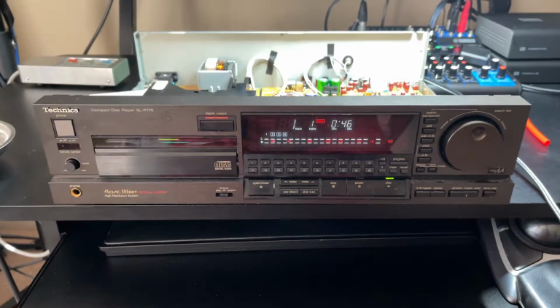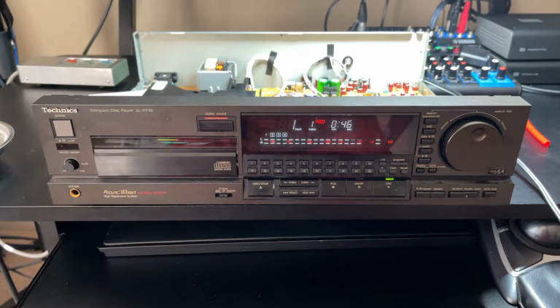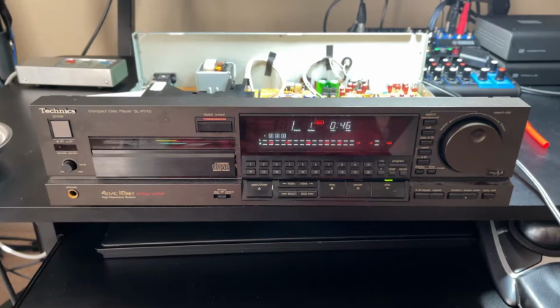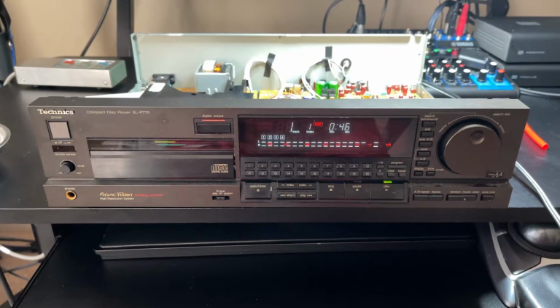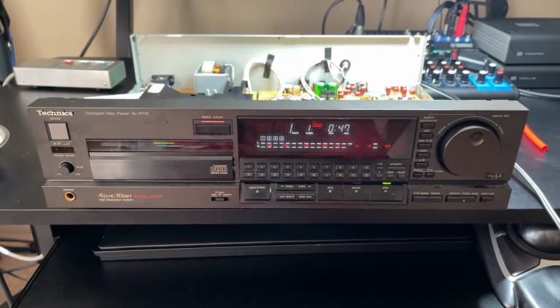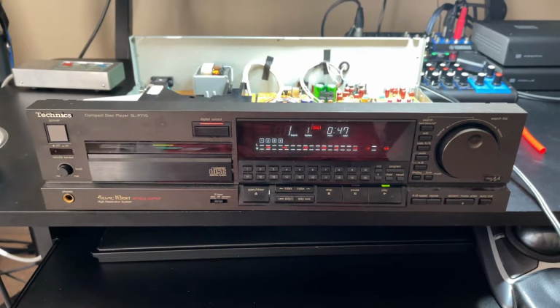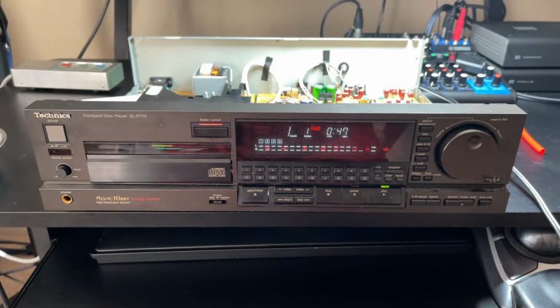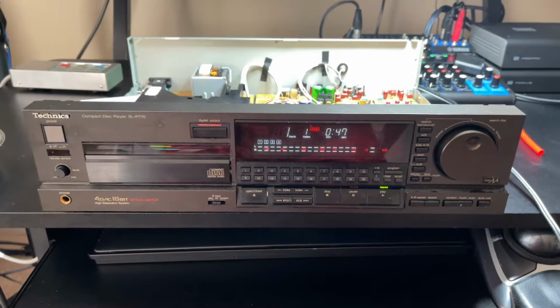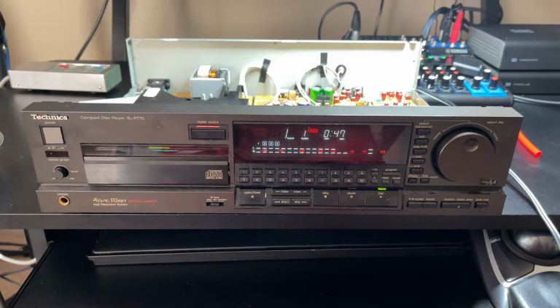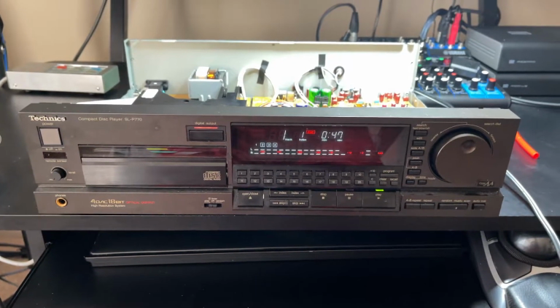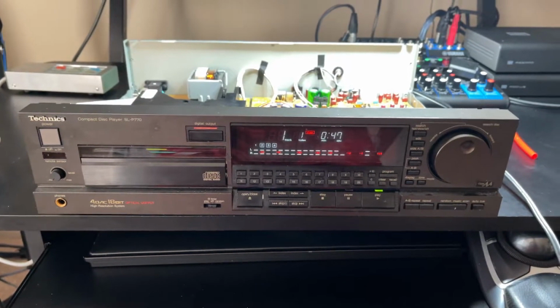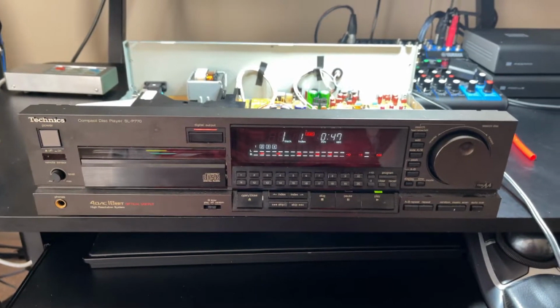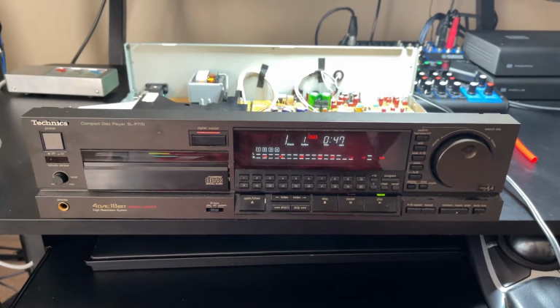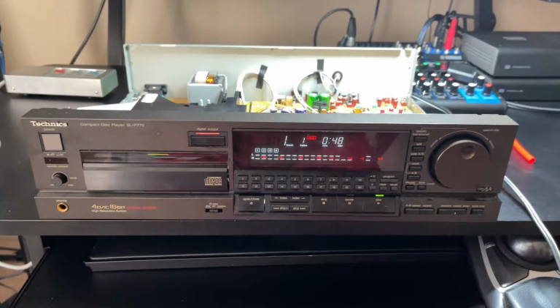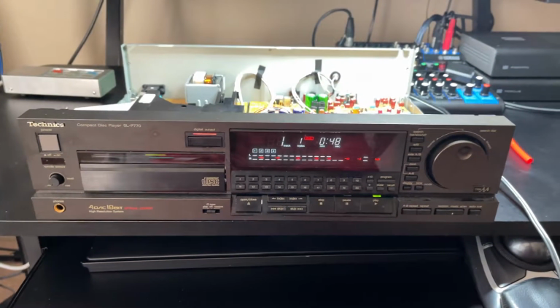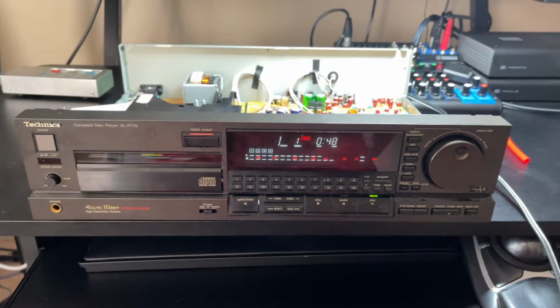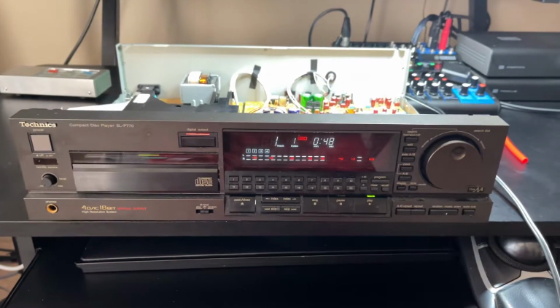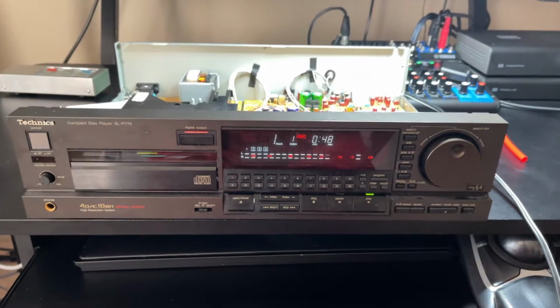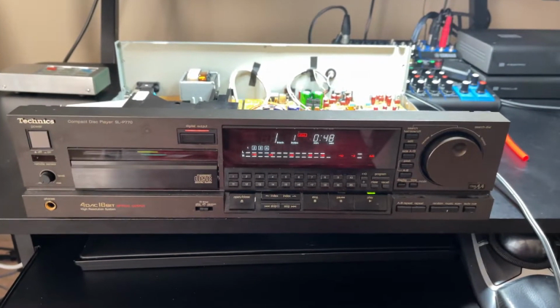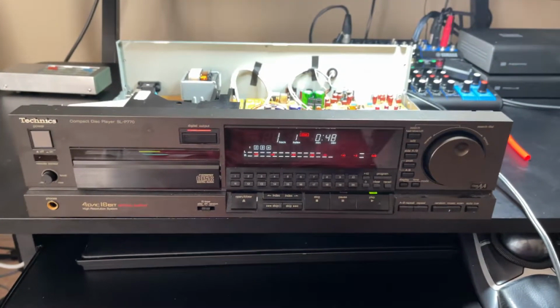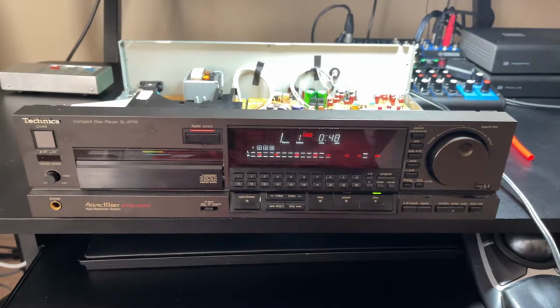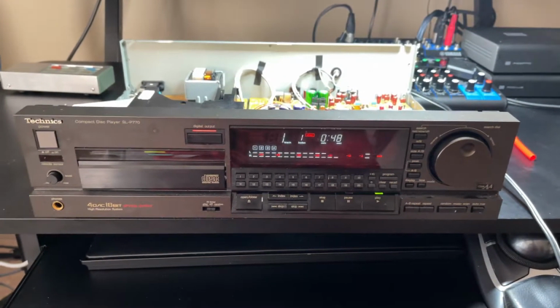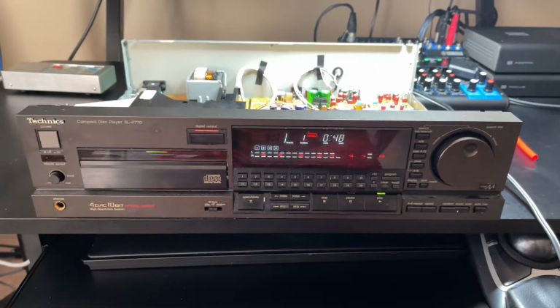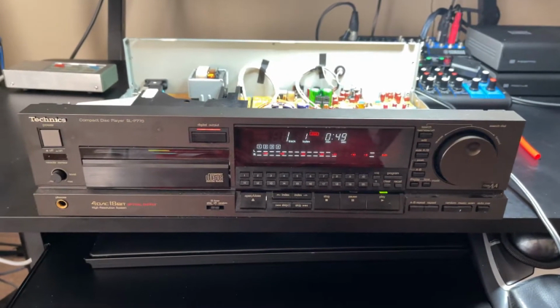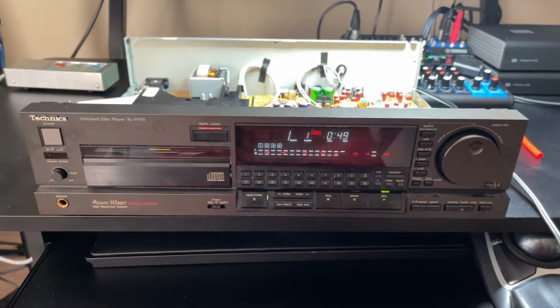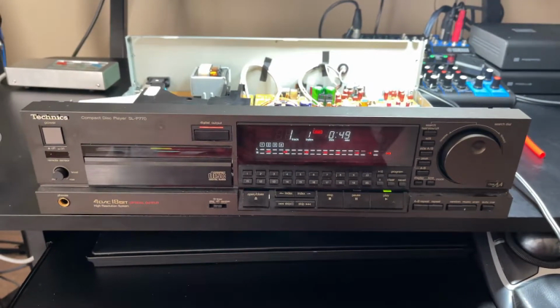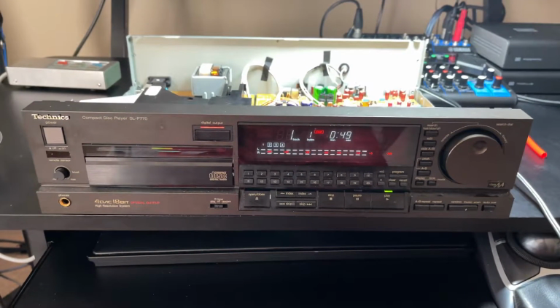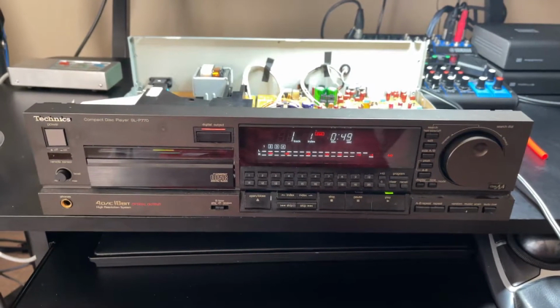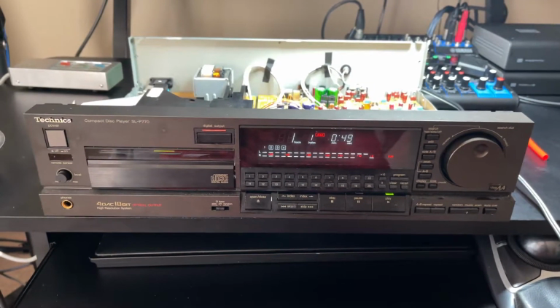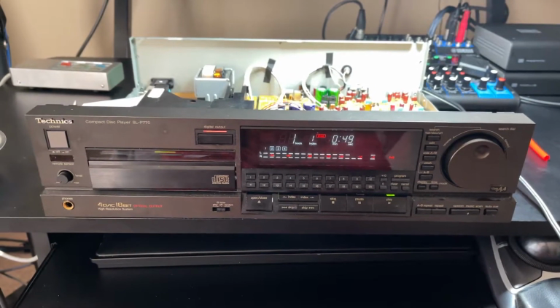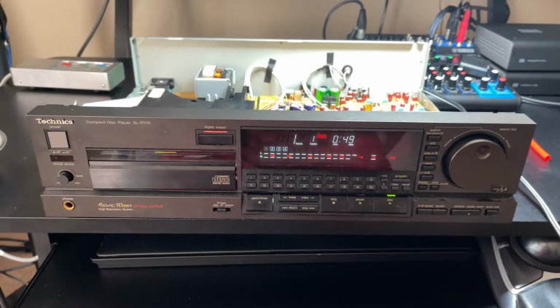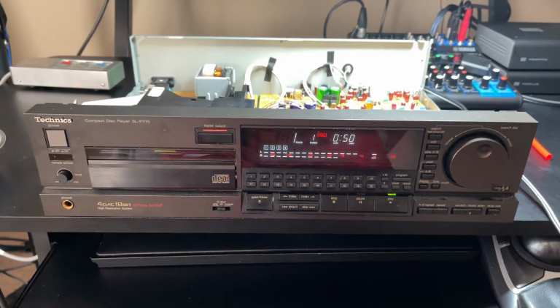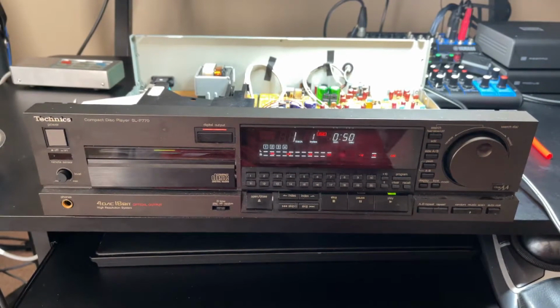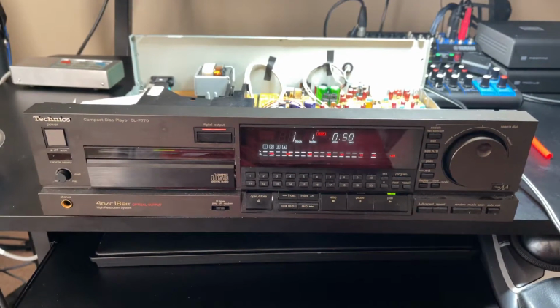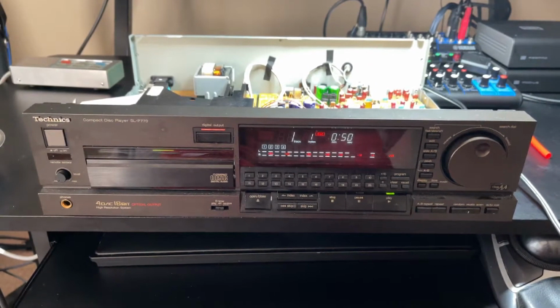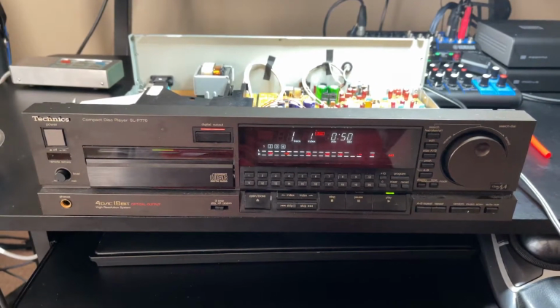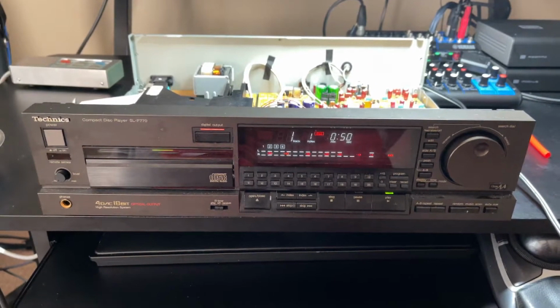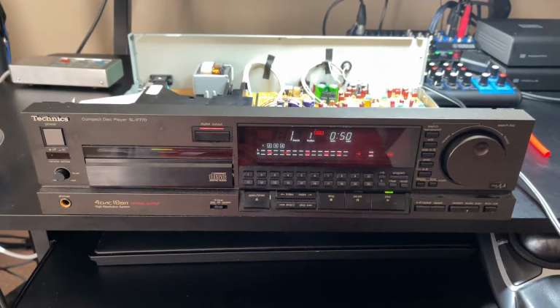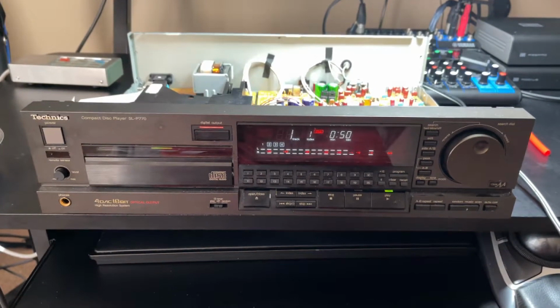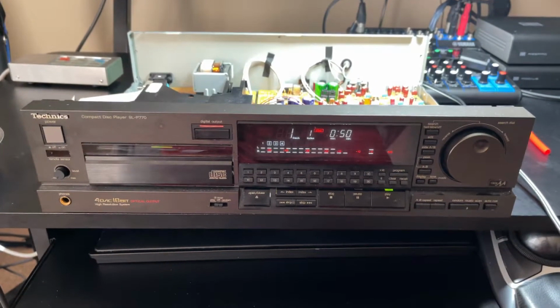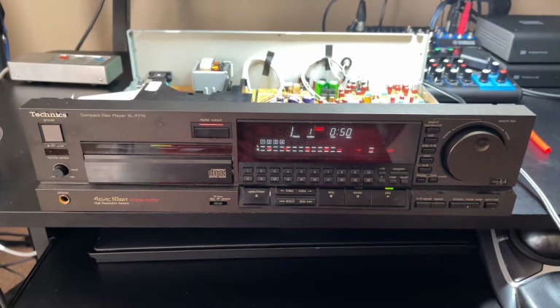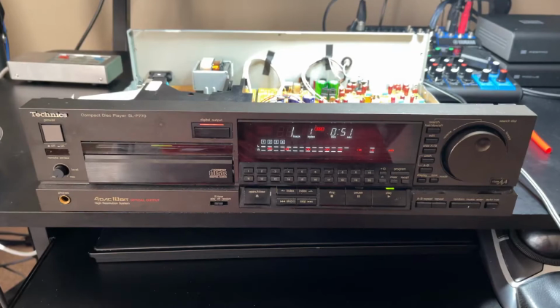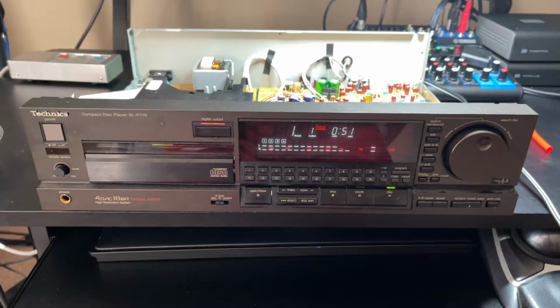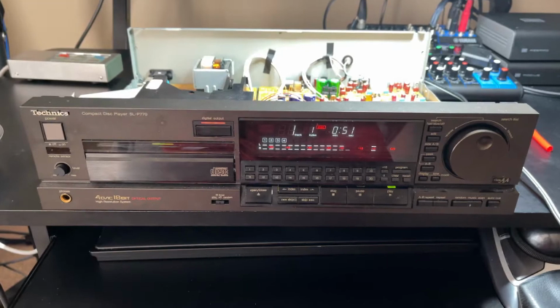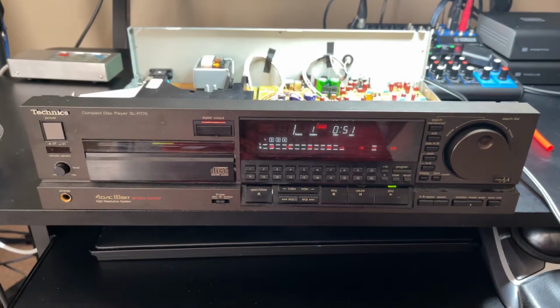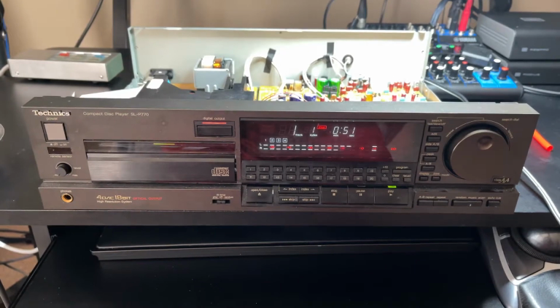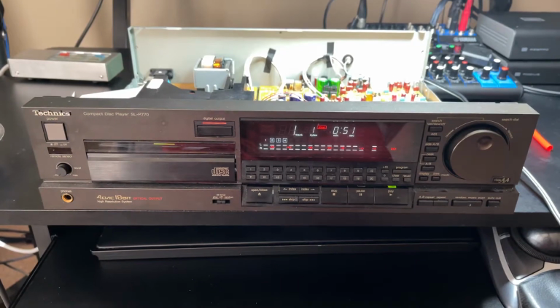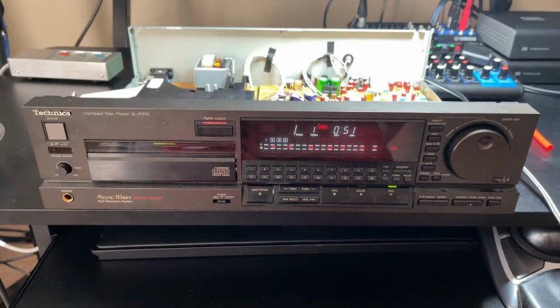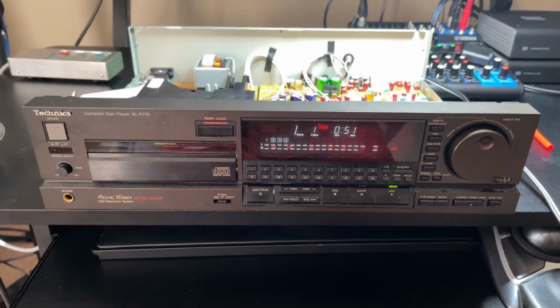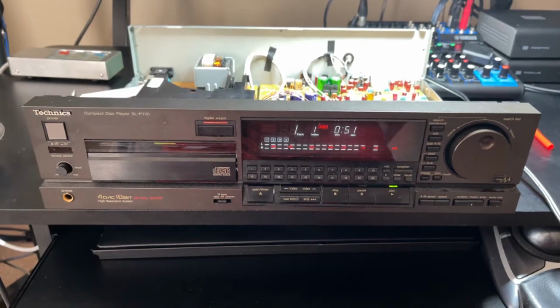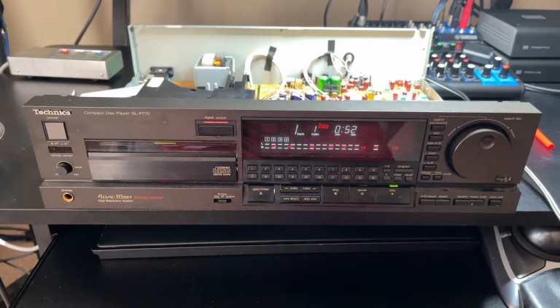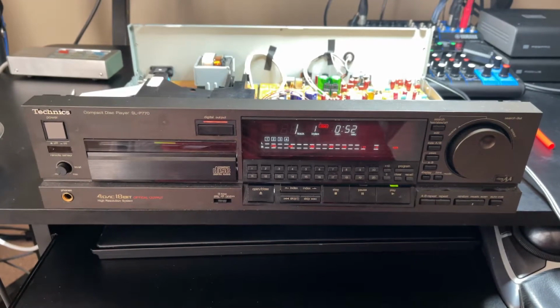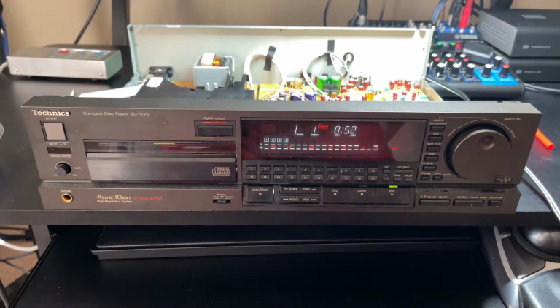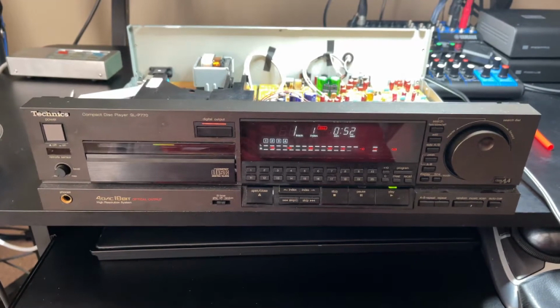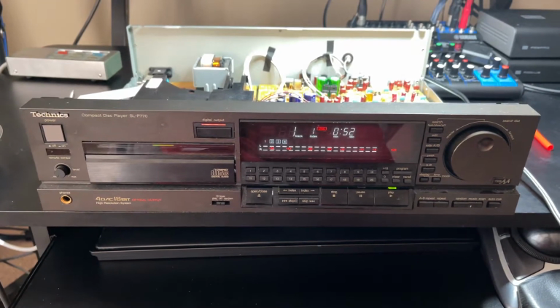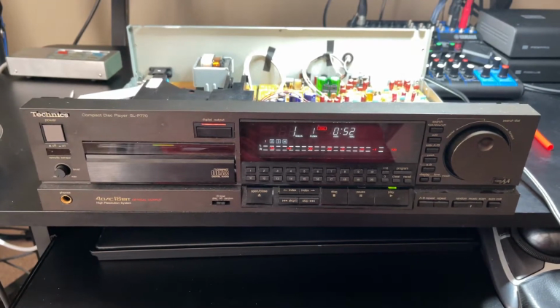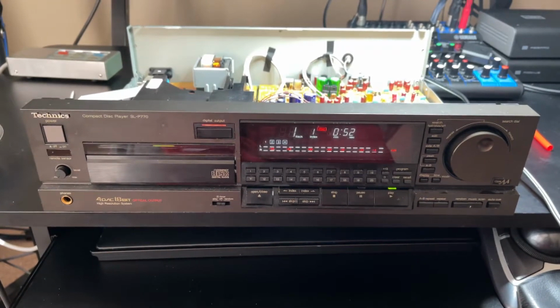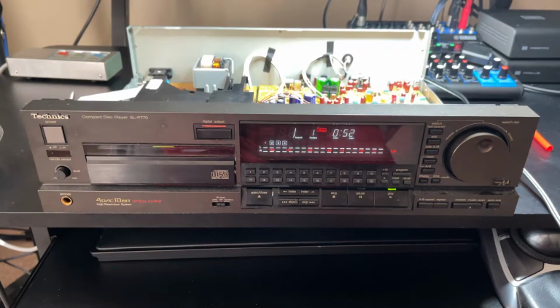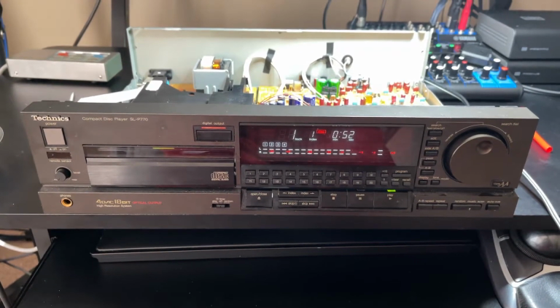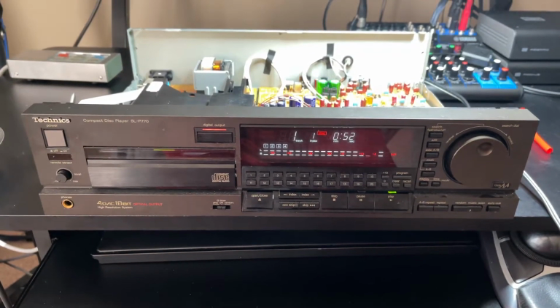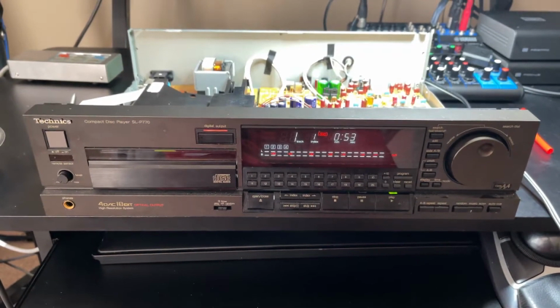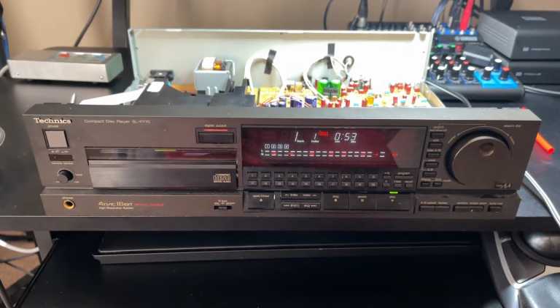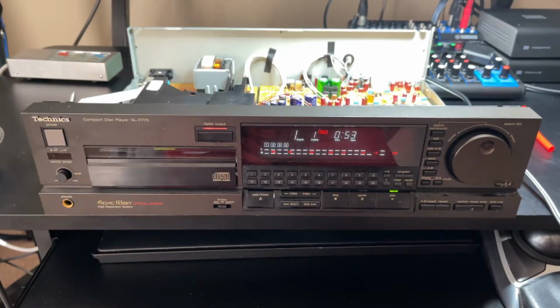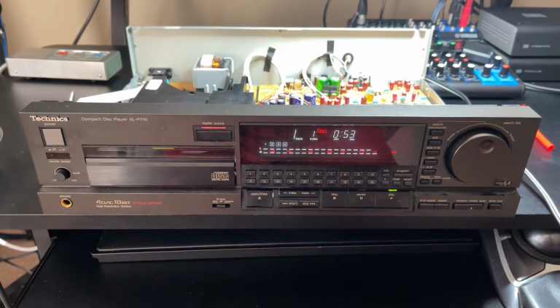All right, hello everybody. I just fixed my CD player — it would not load the CDs at all.